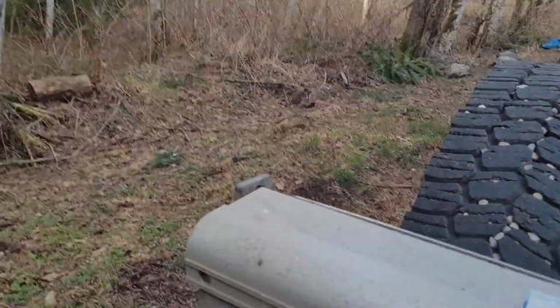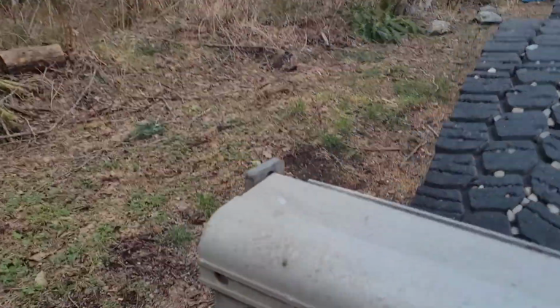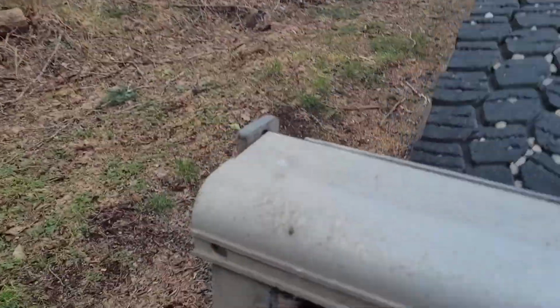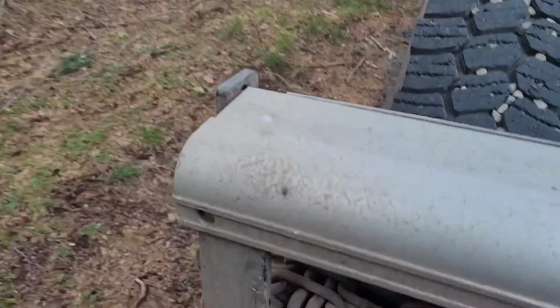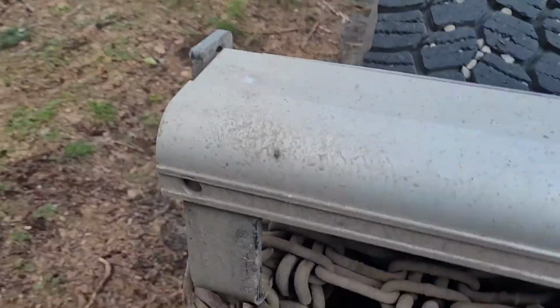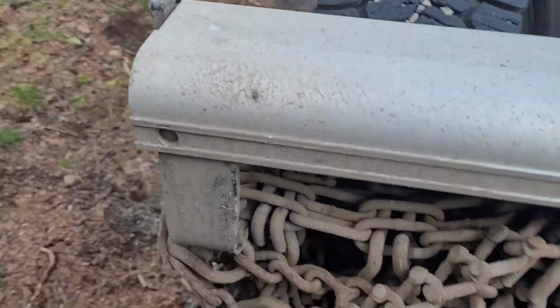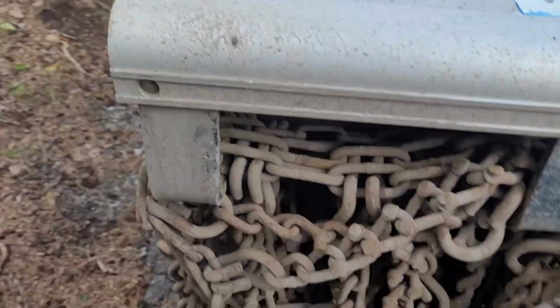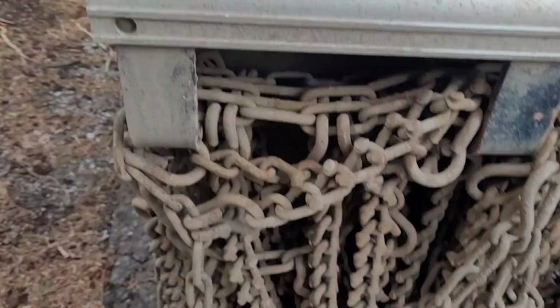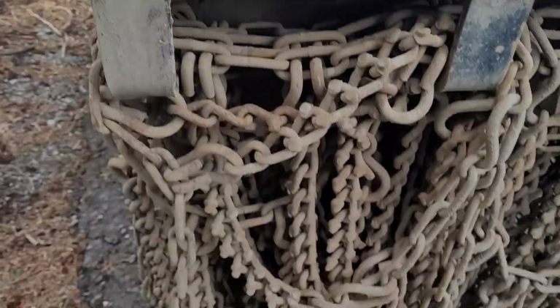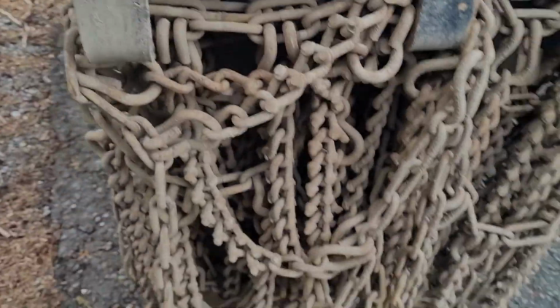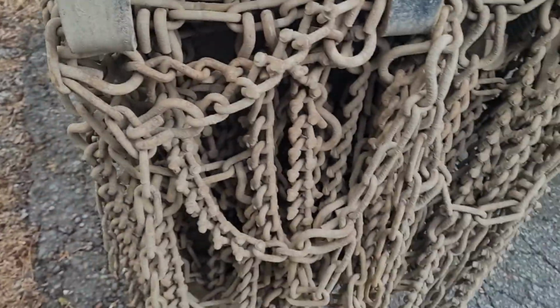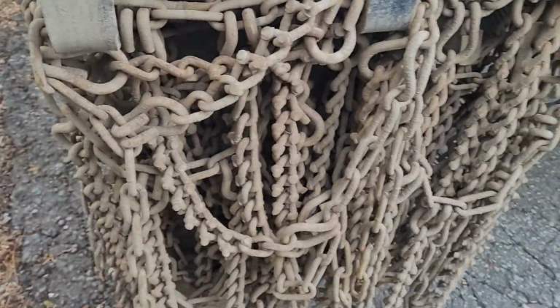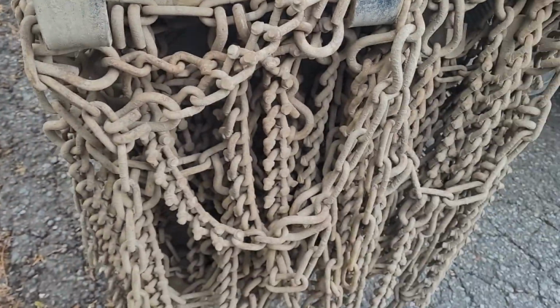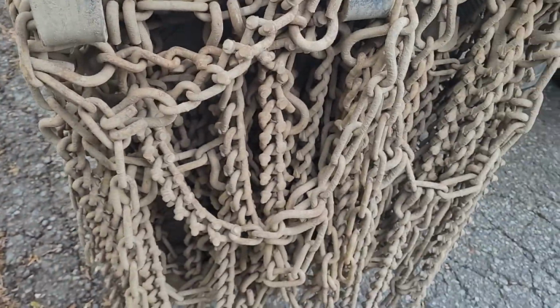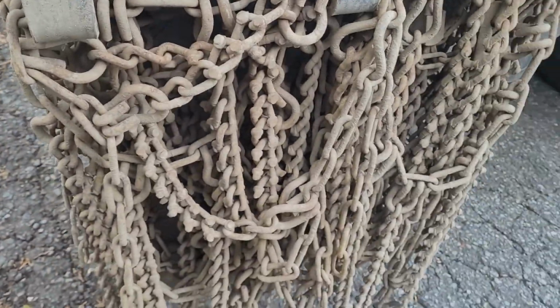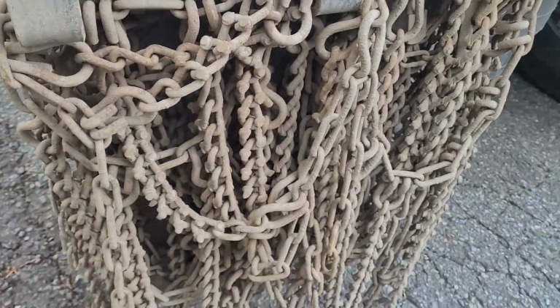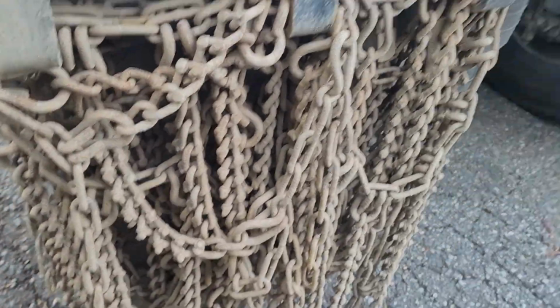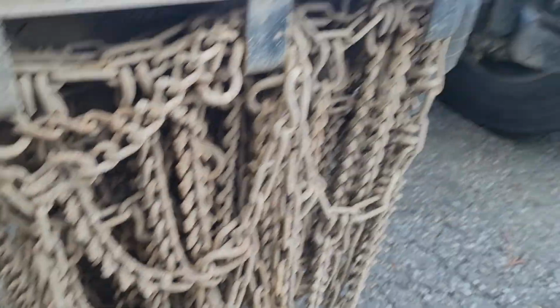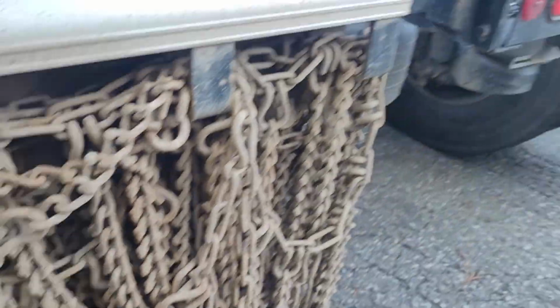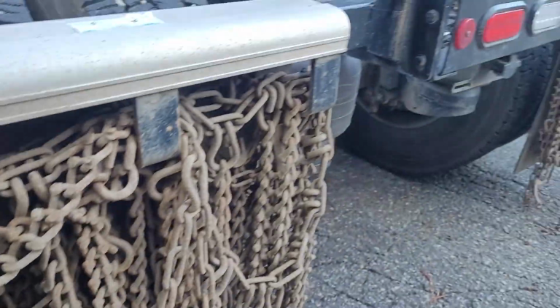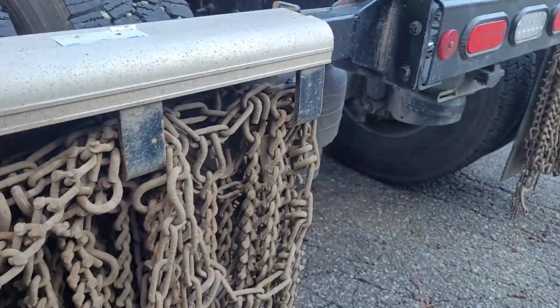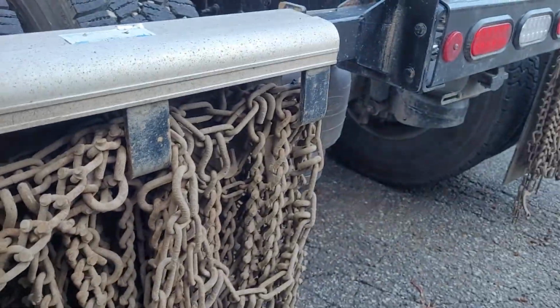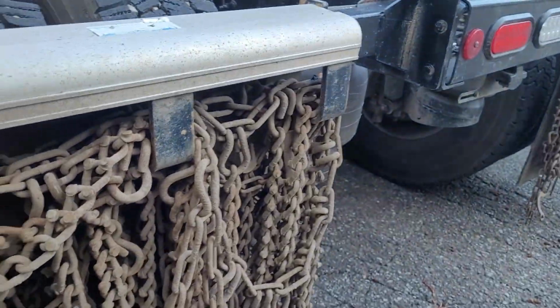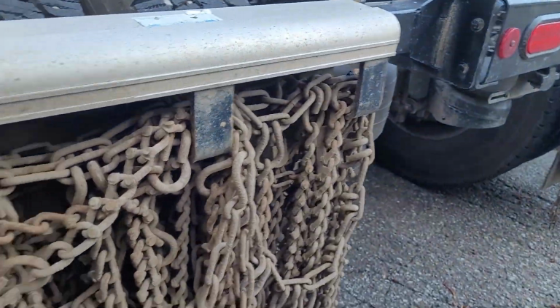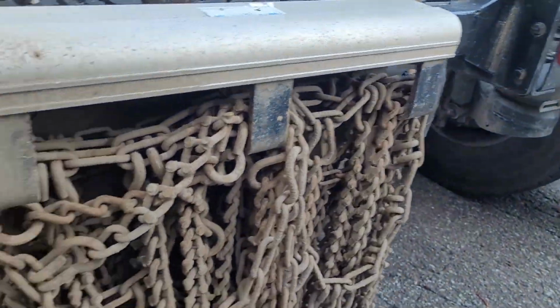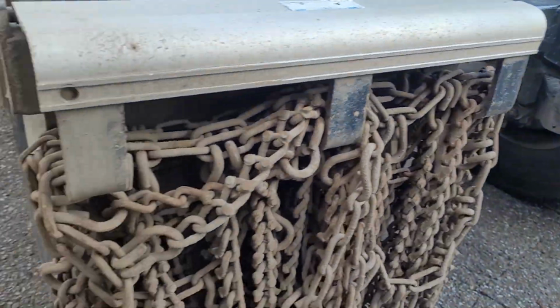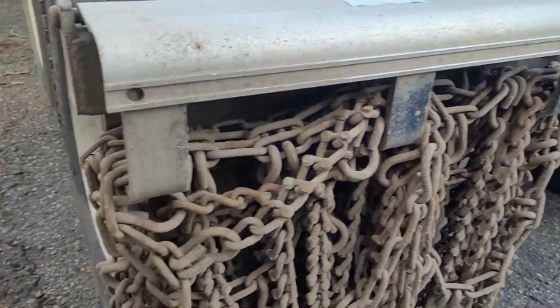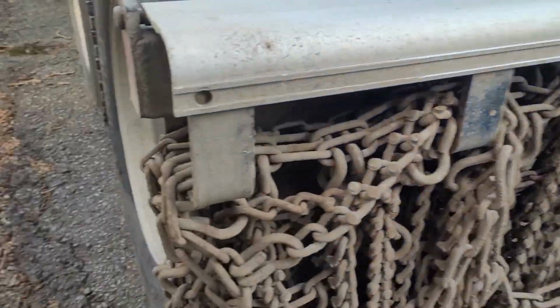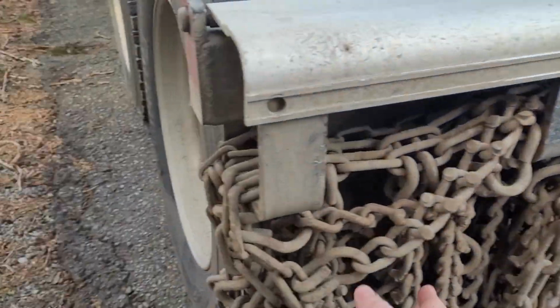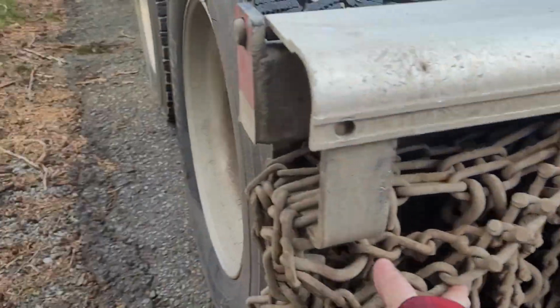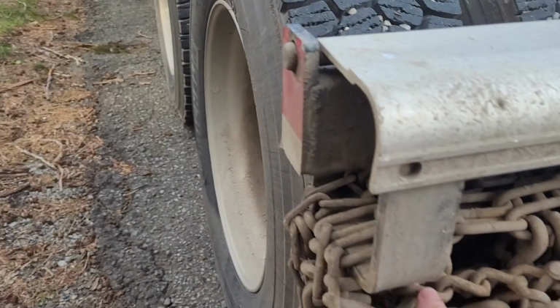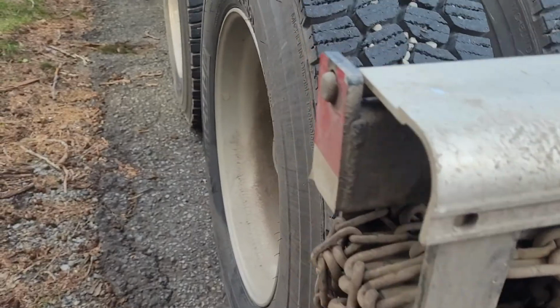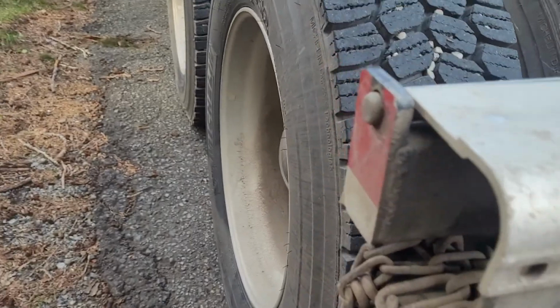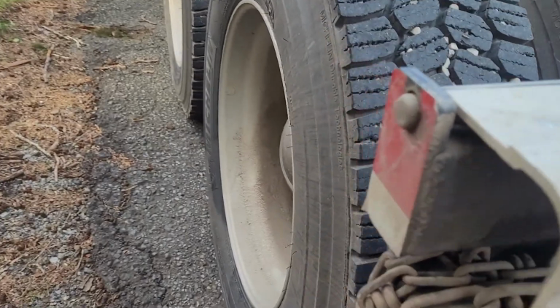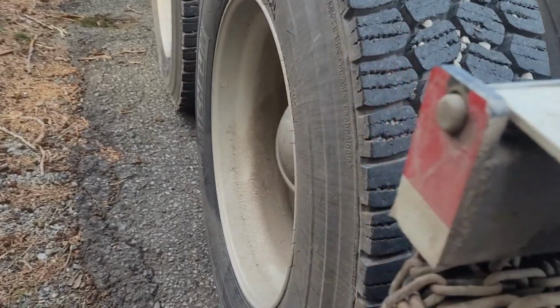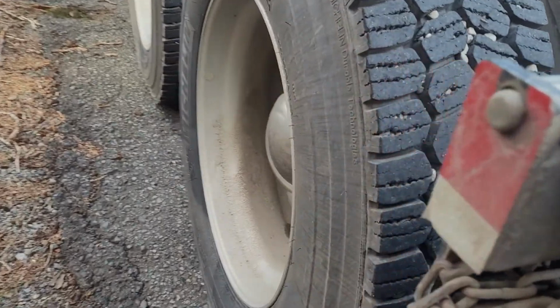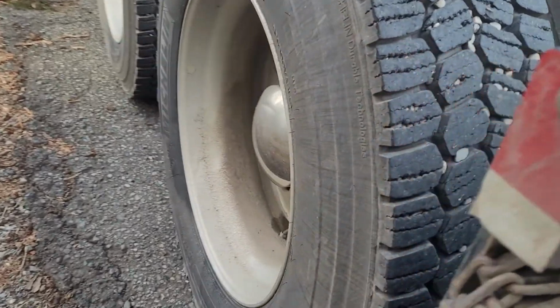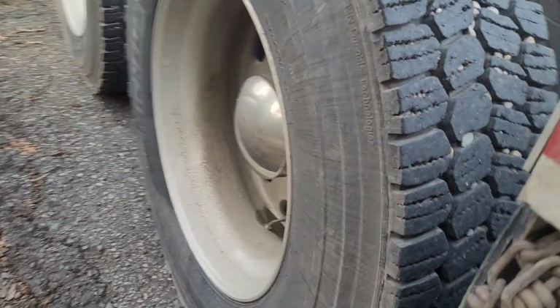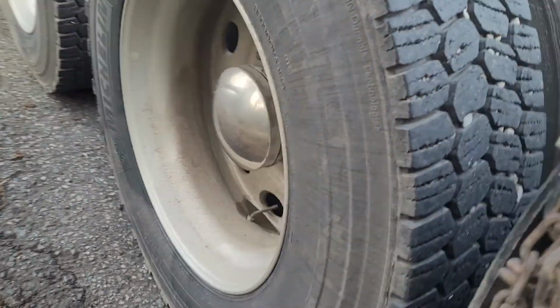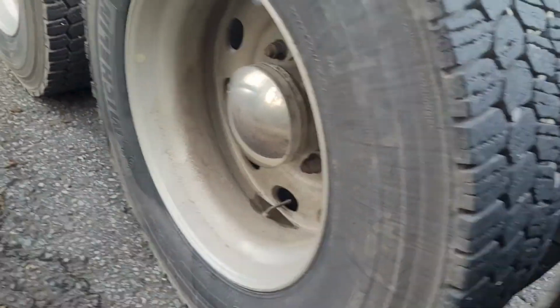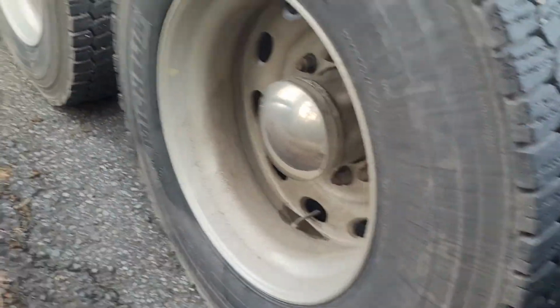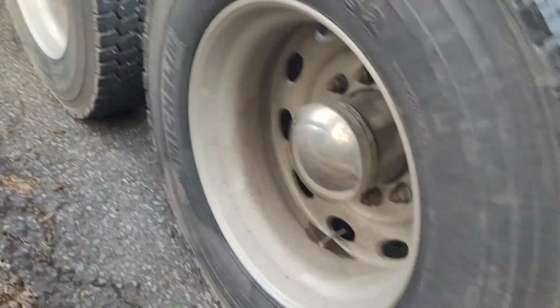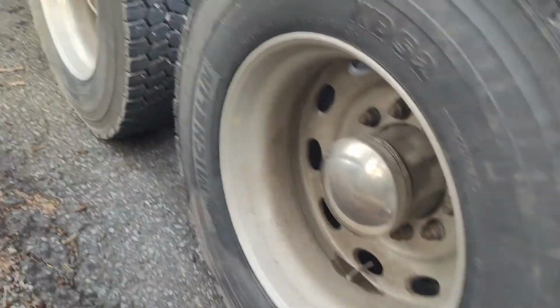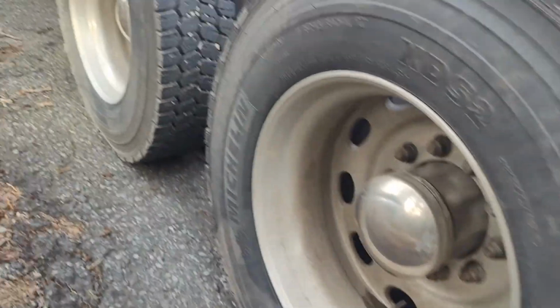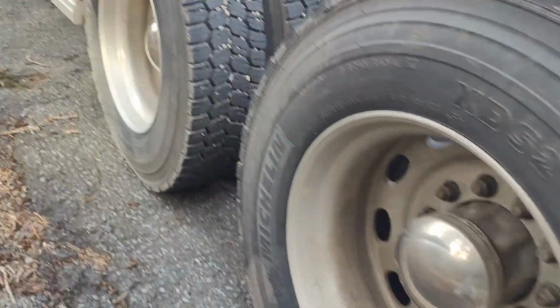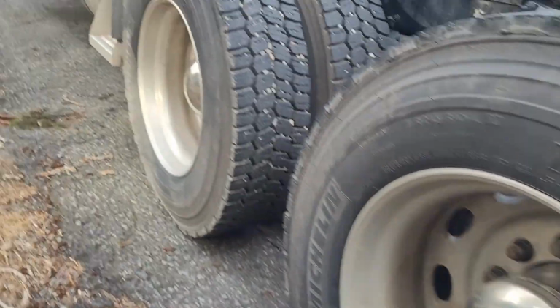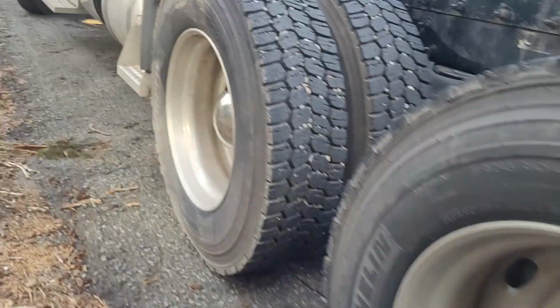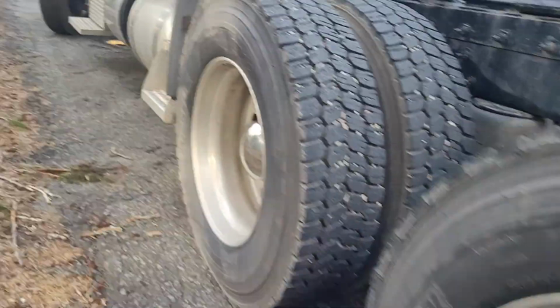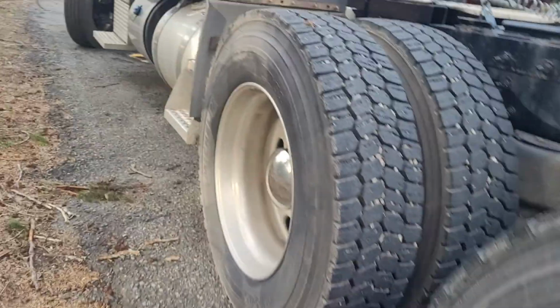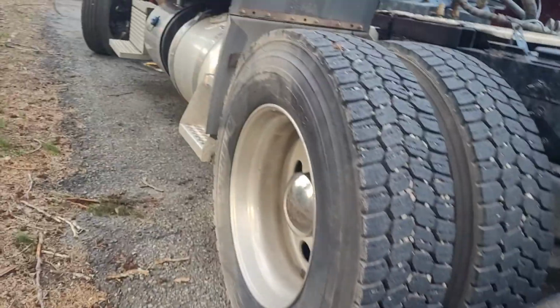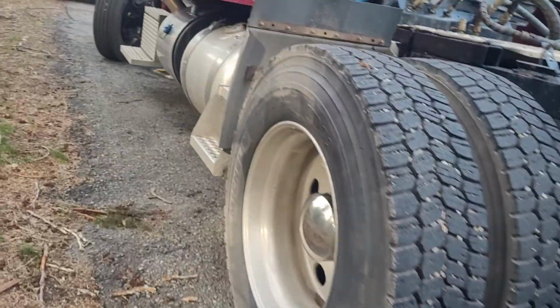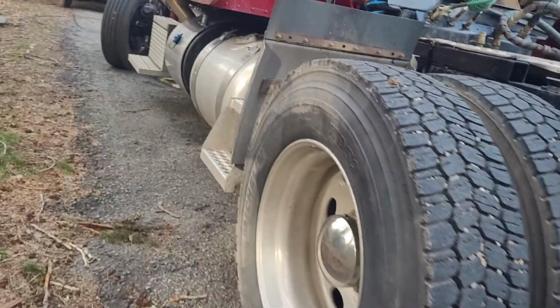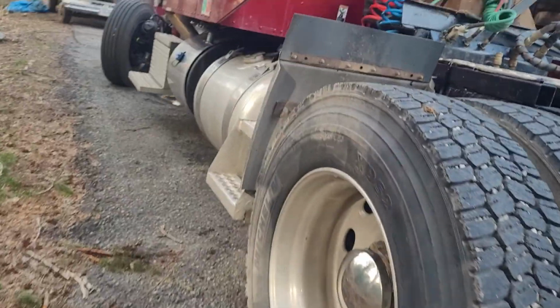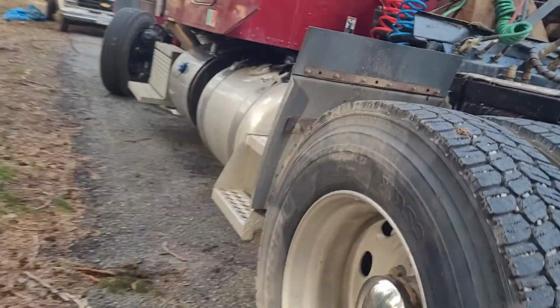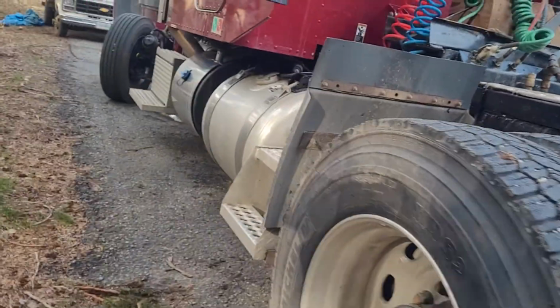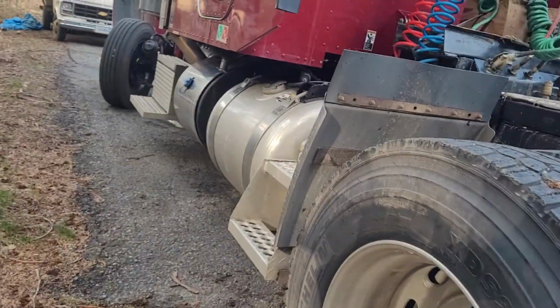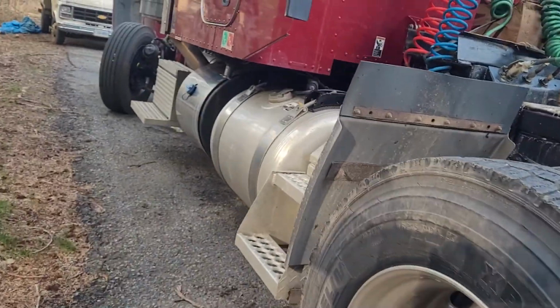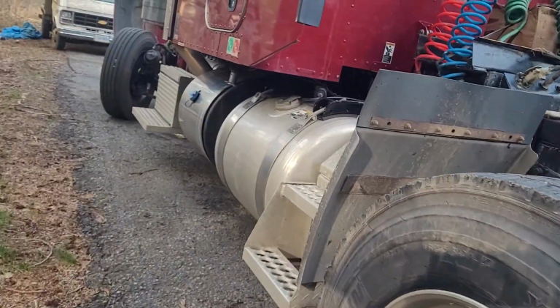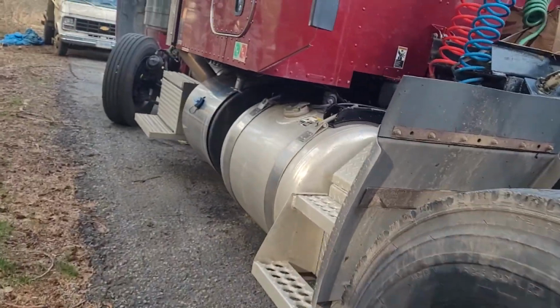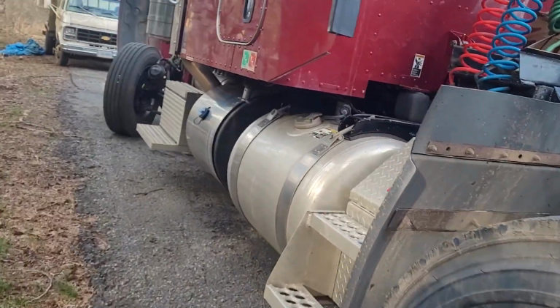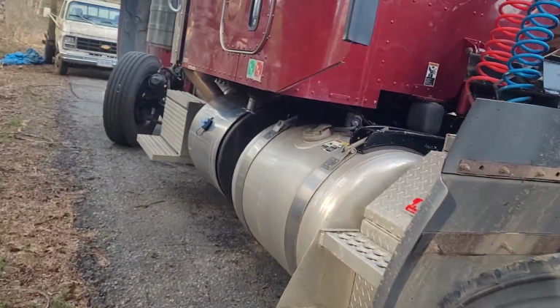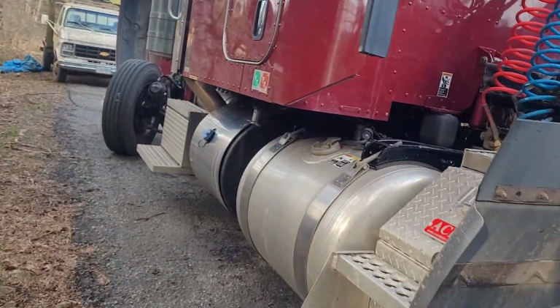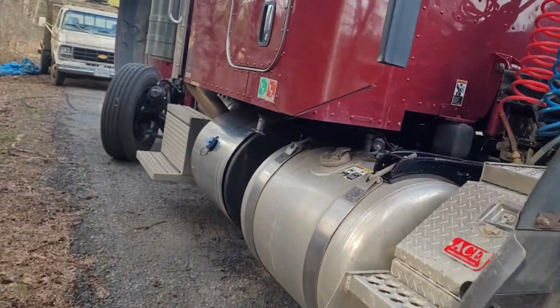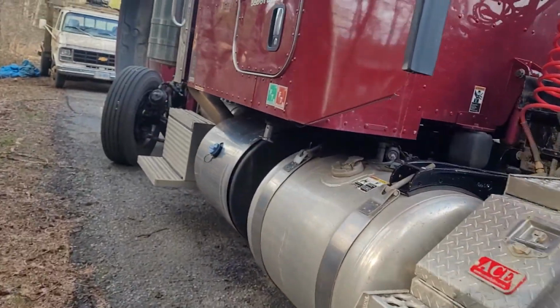These are all my tires, and these are my tire chains over there.